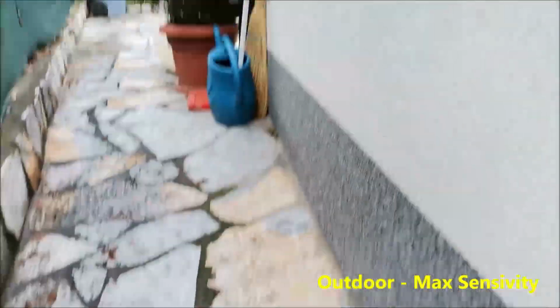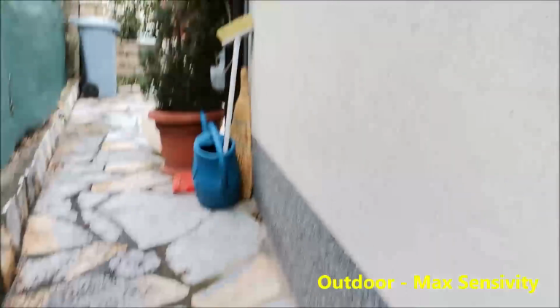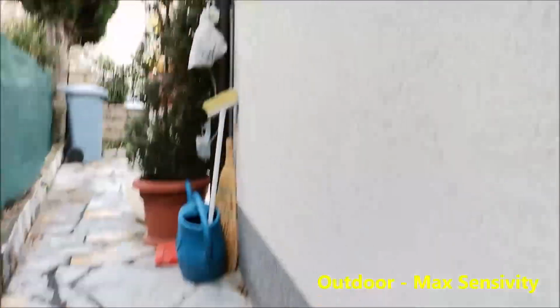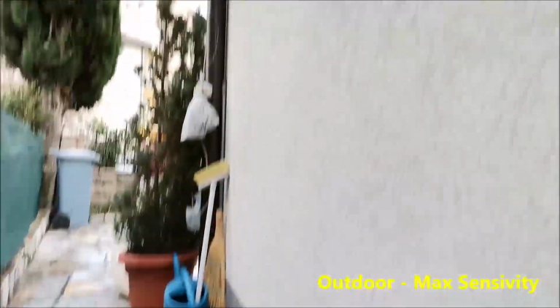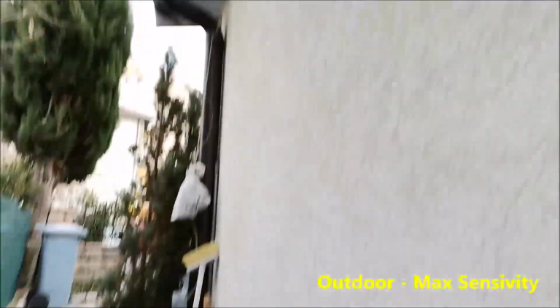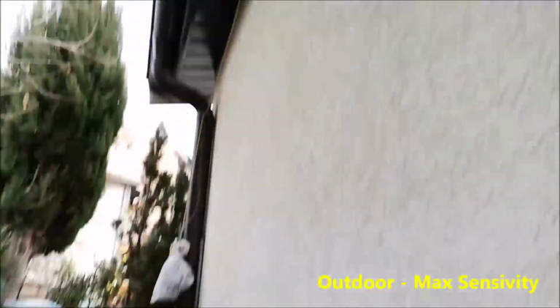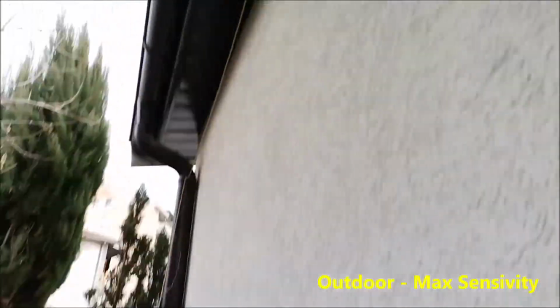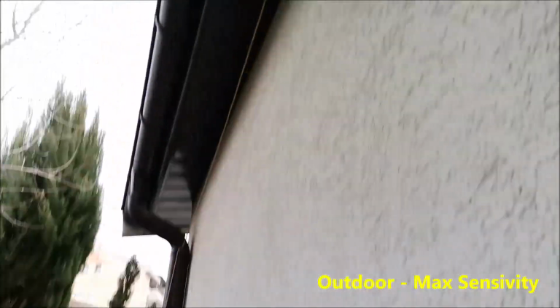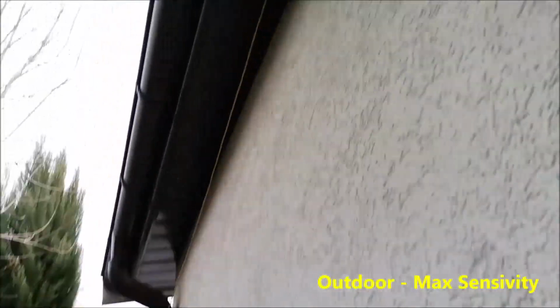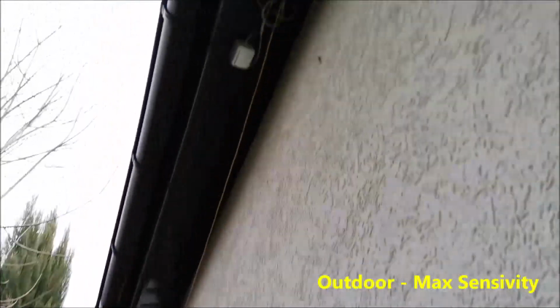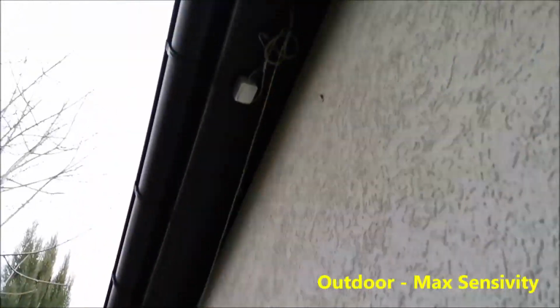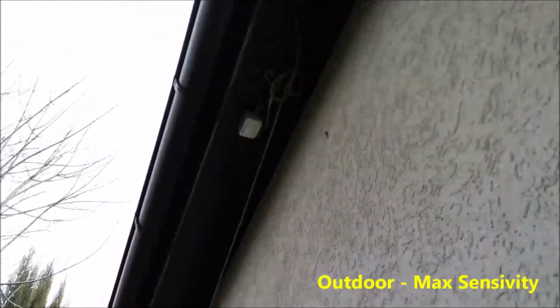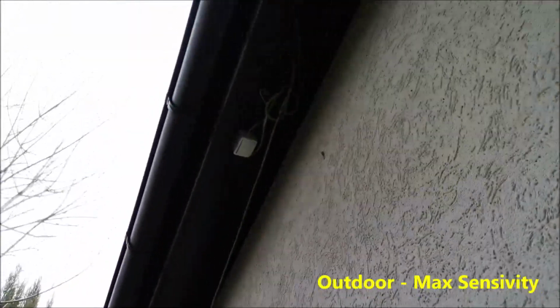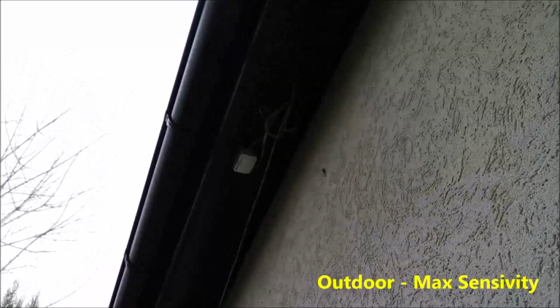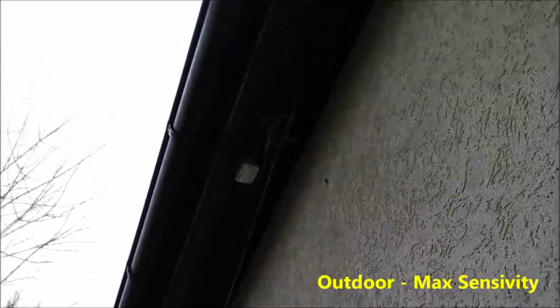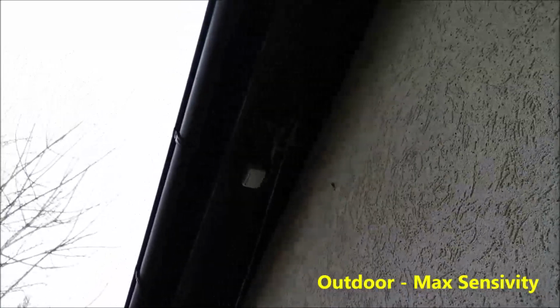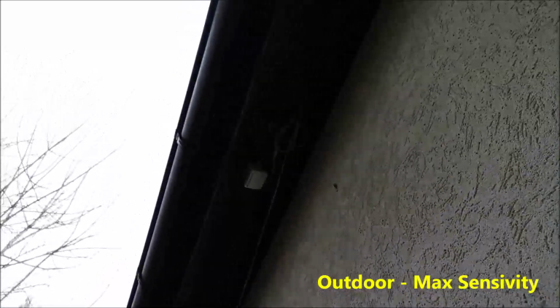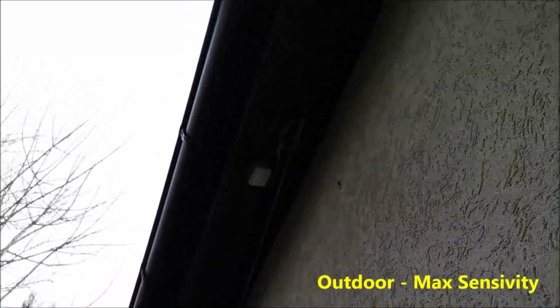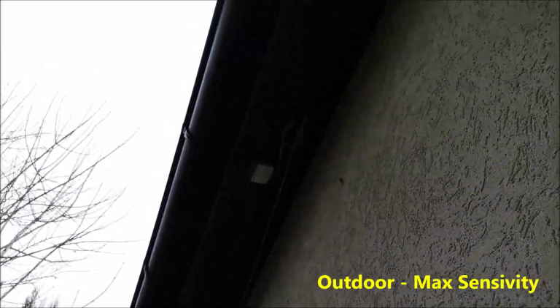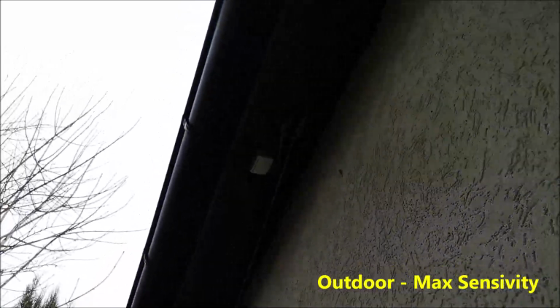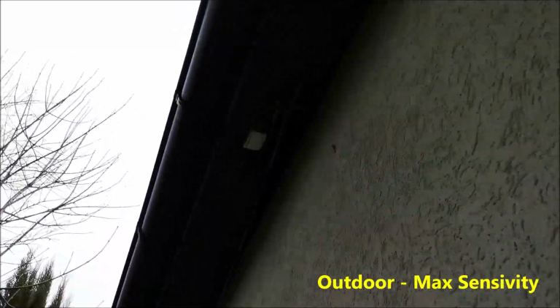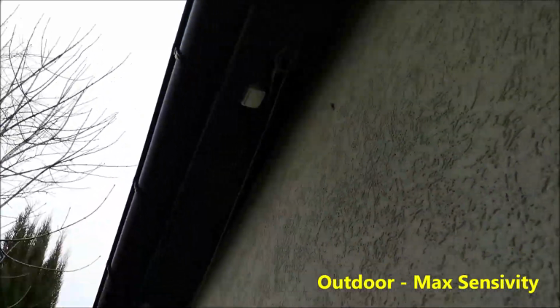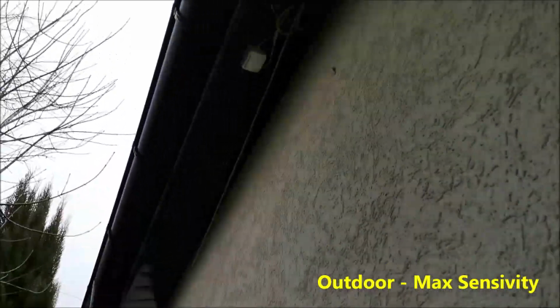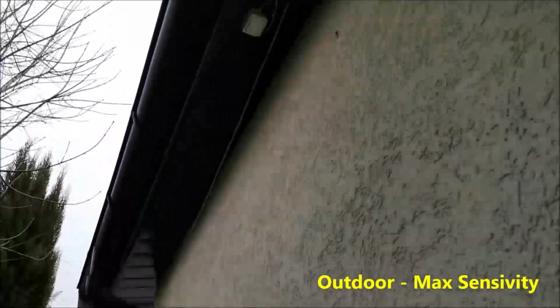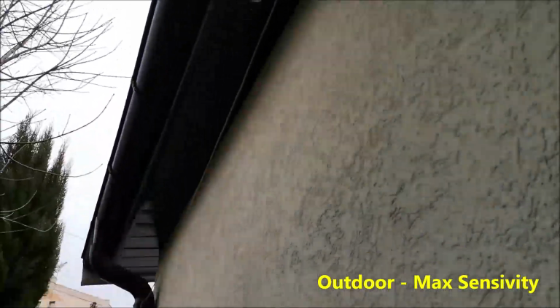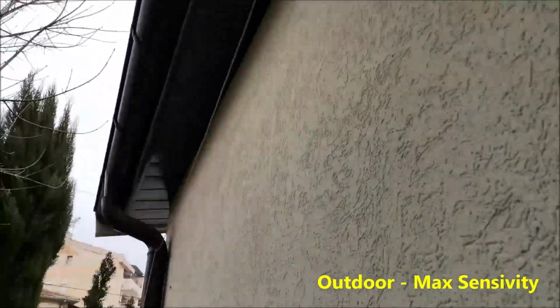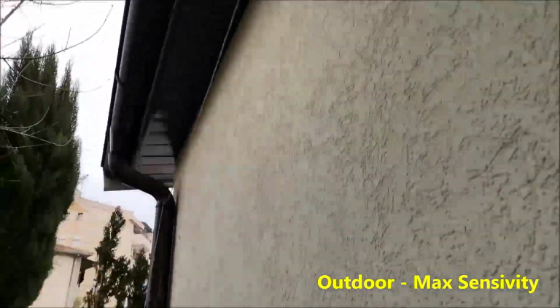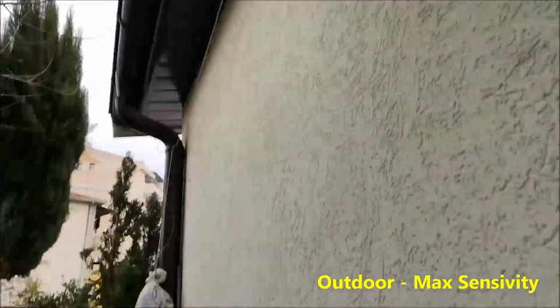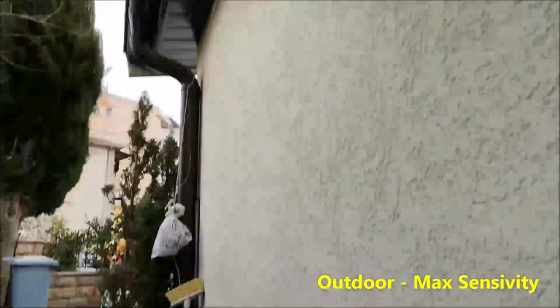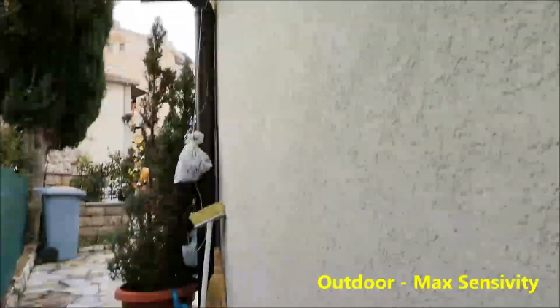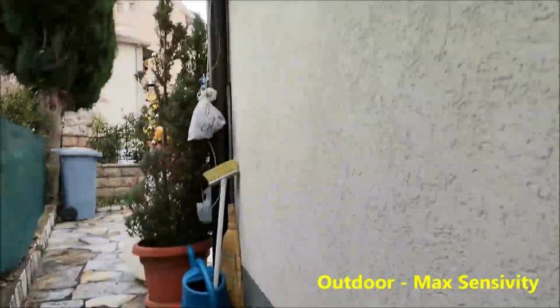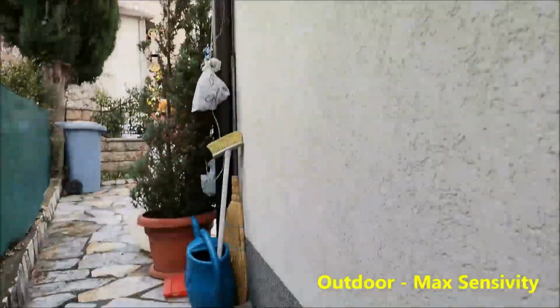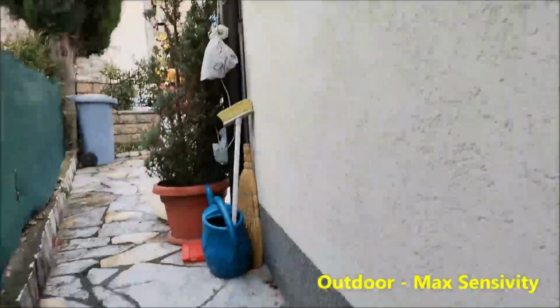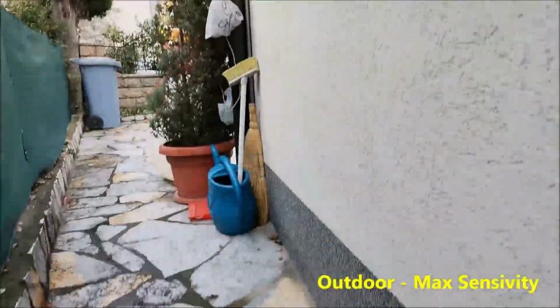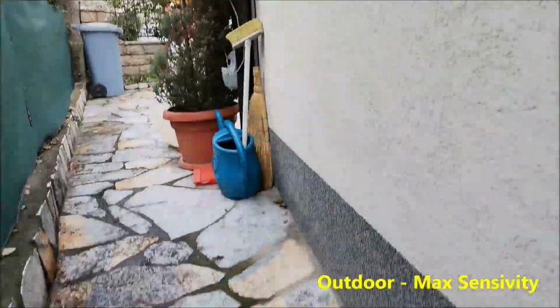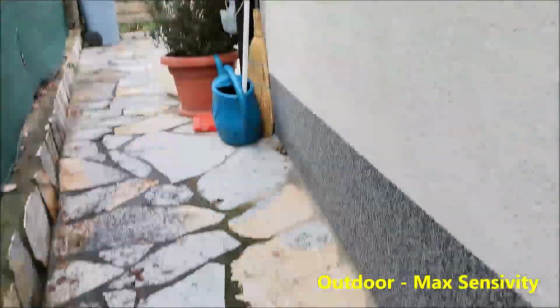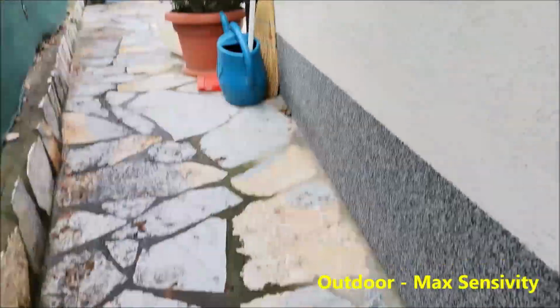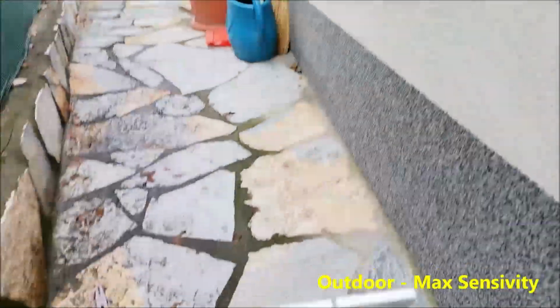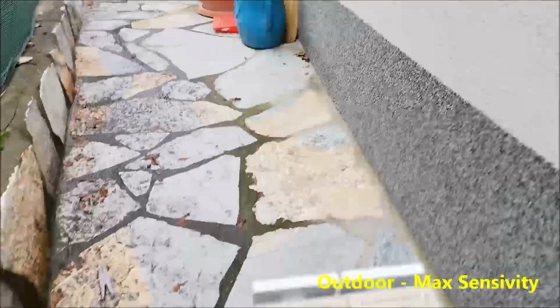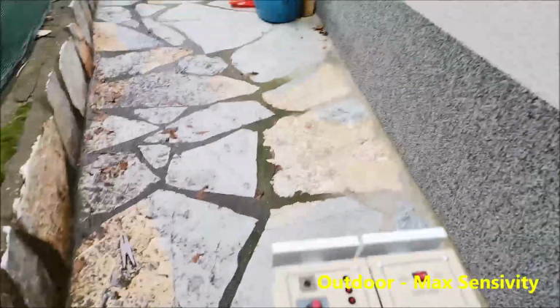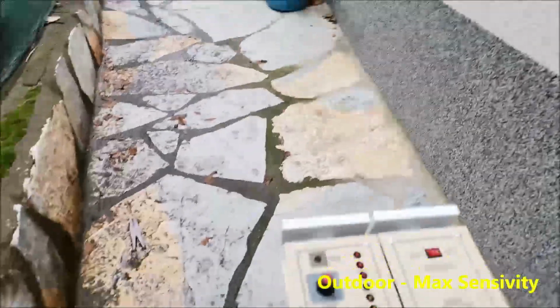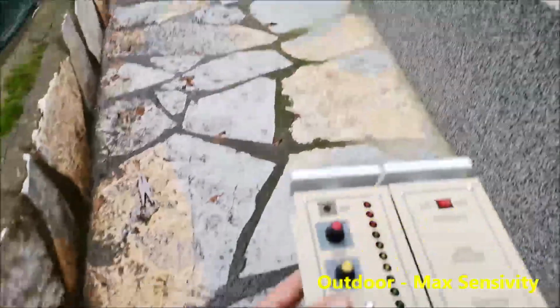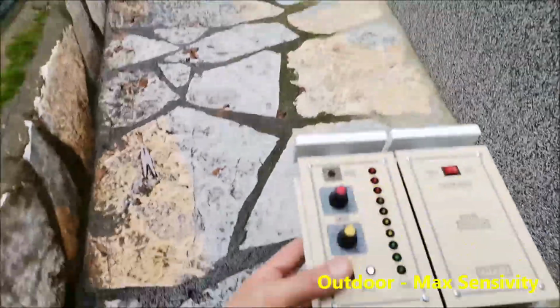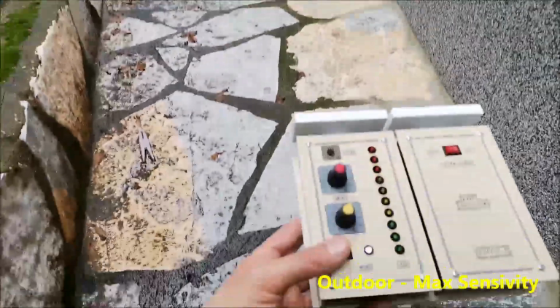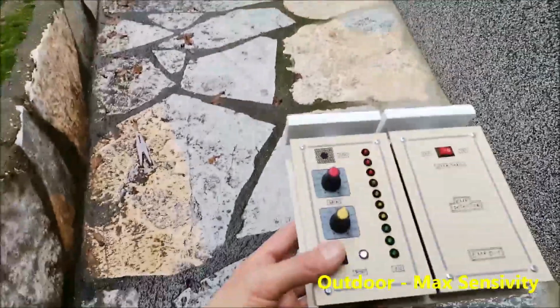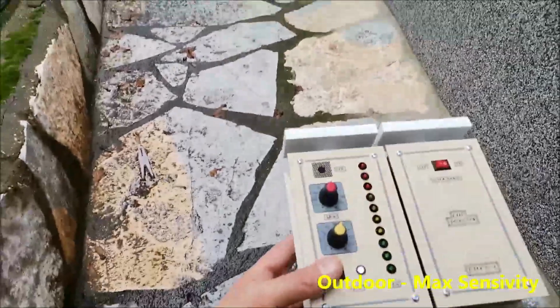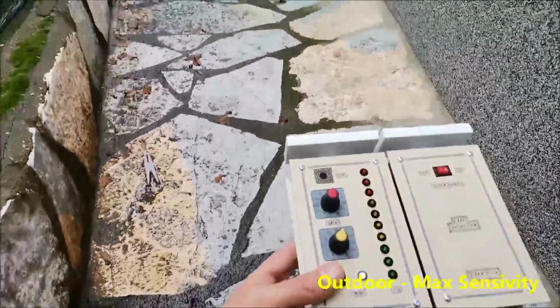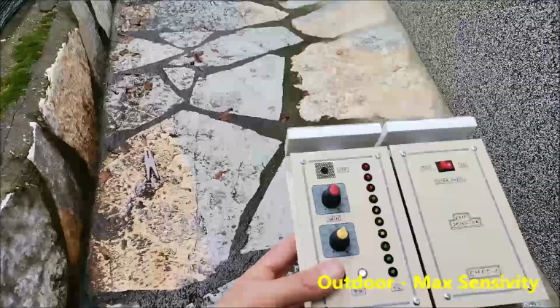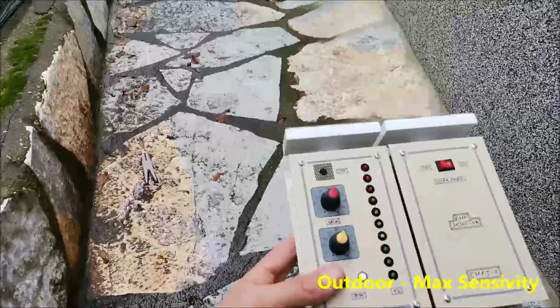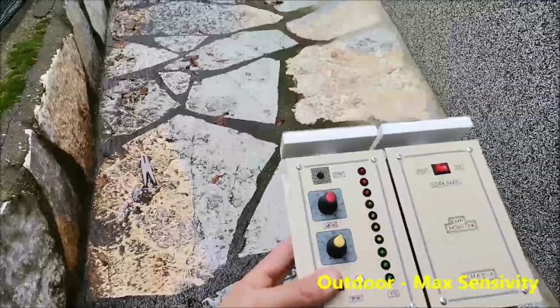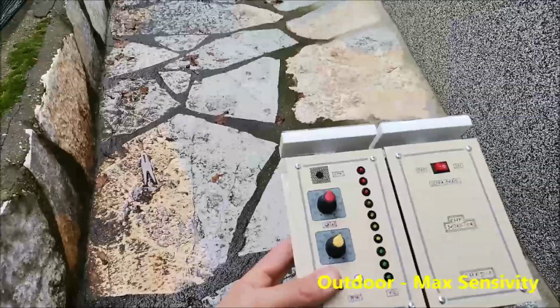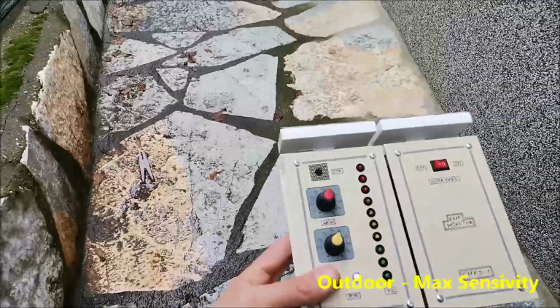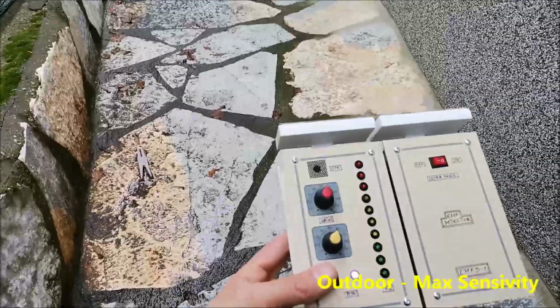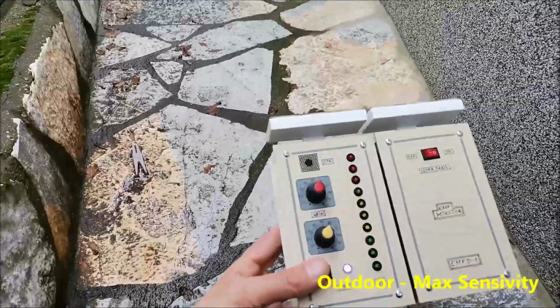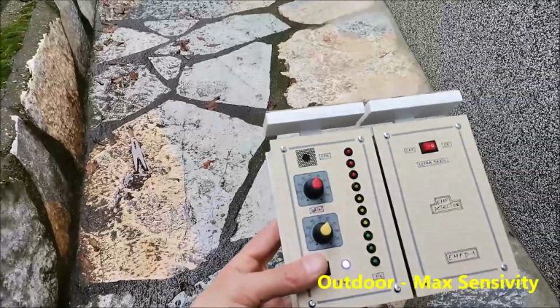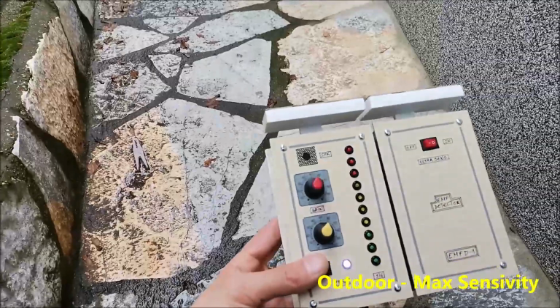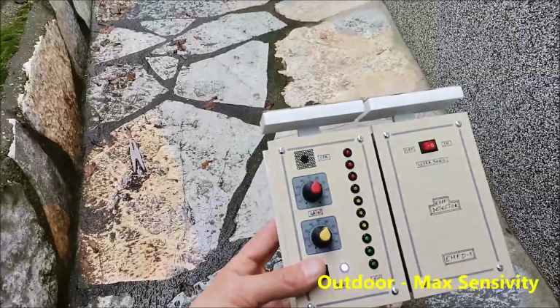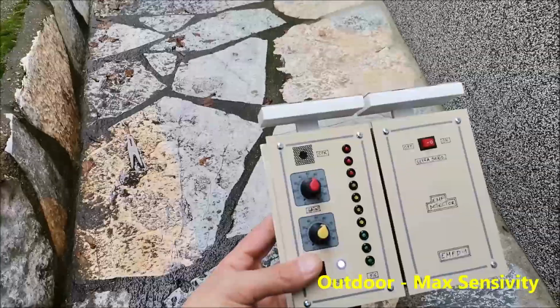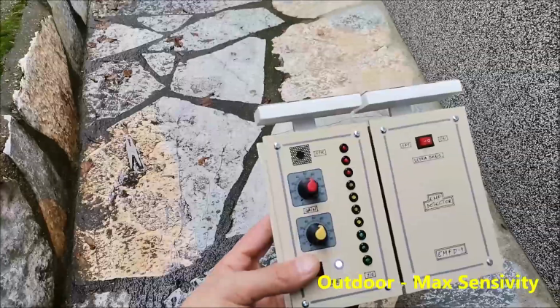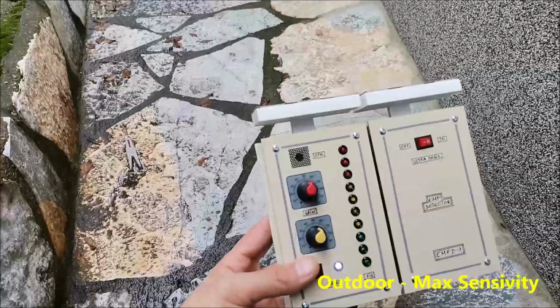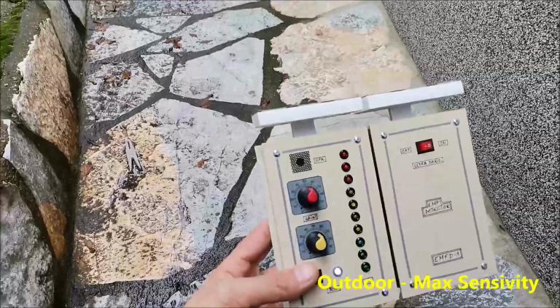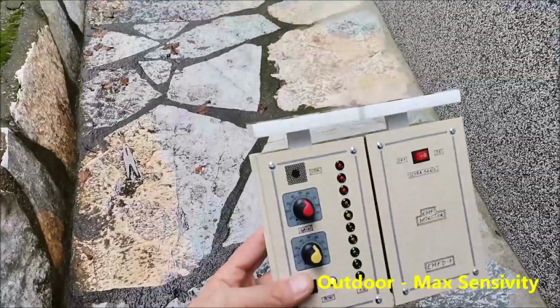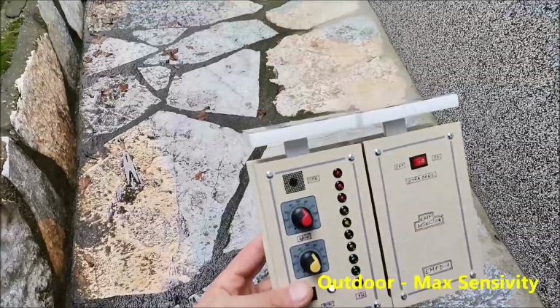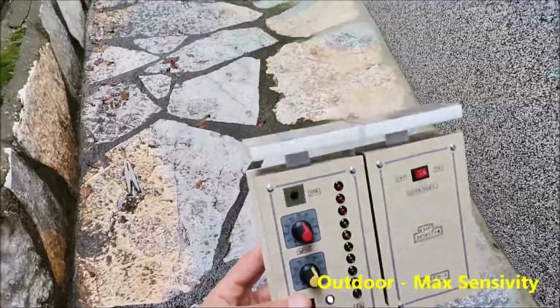The EMF from this switch can be detected at a distance of 2 meters and more in ultra mode.